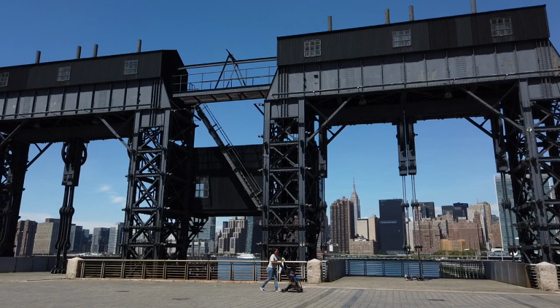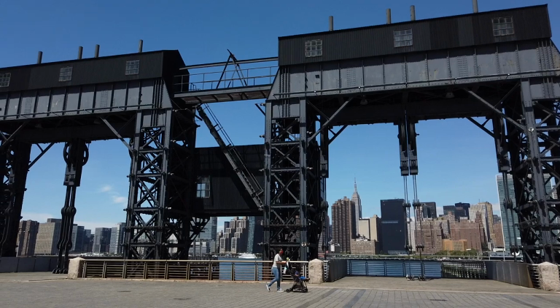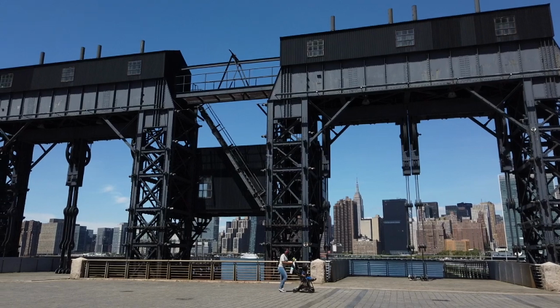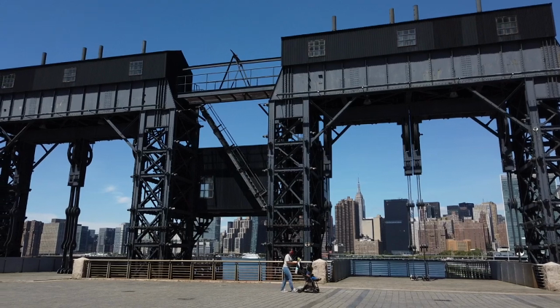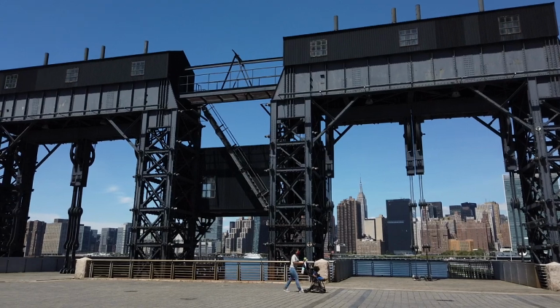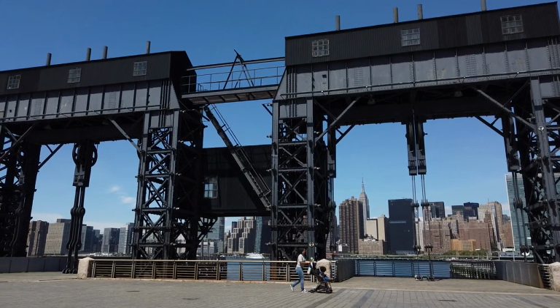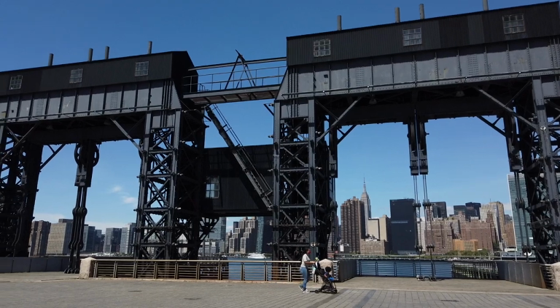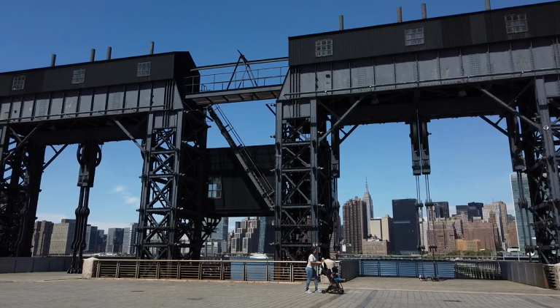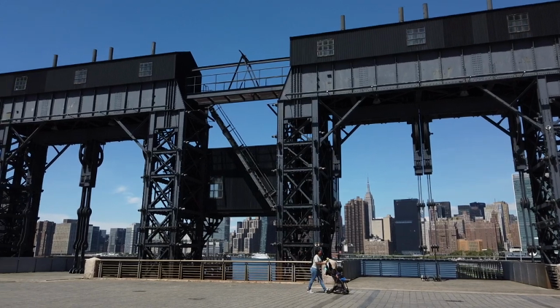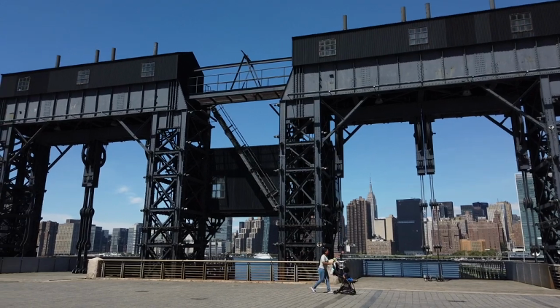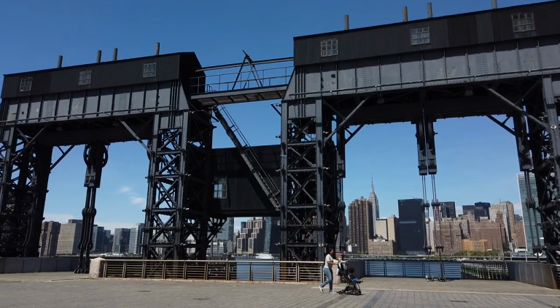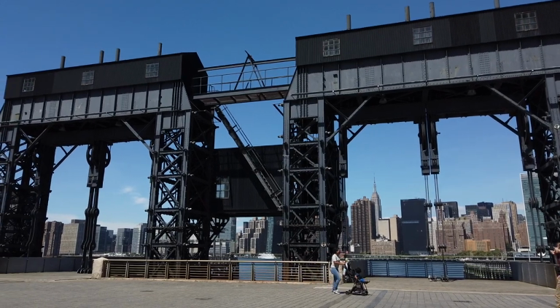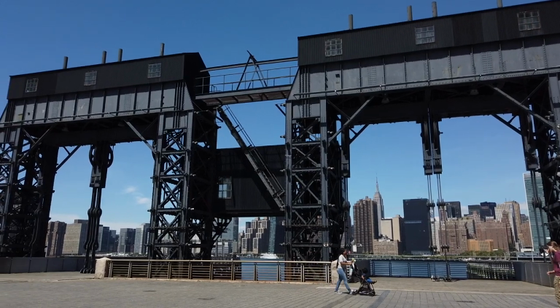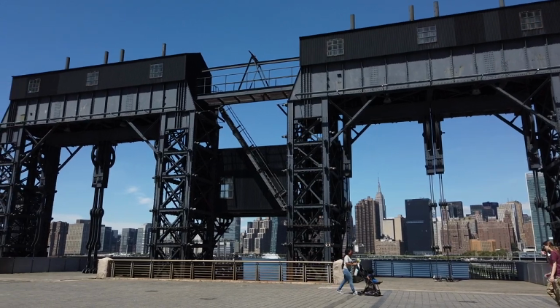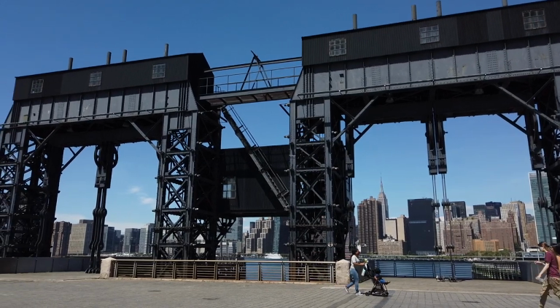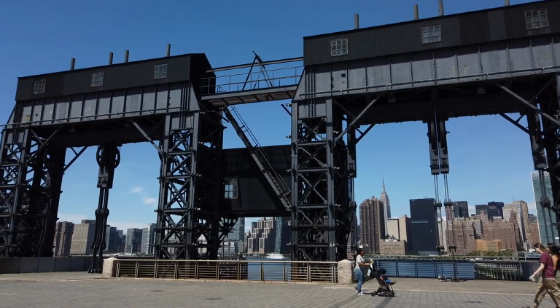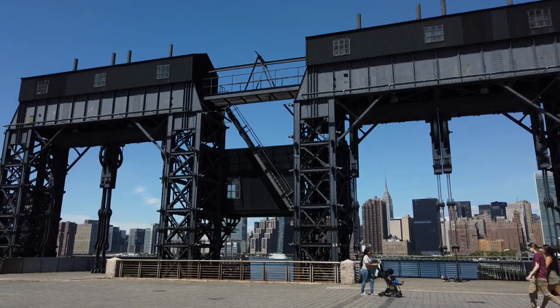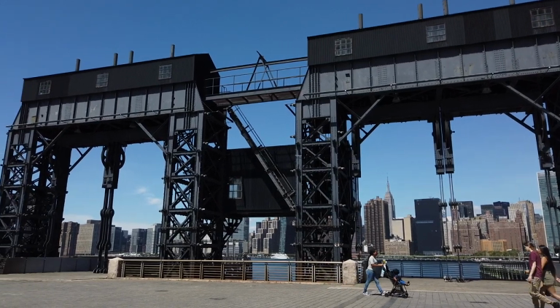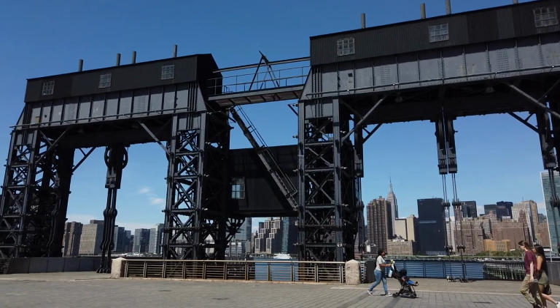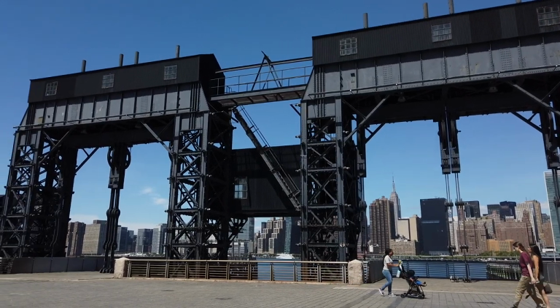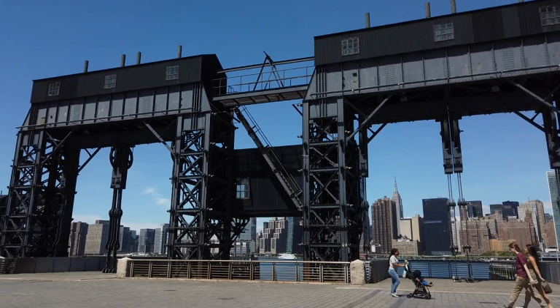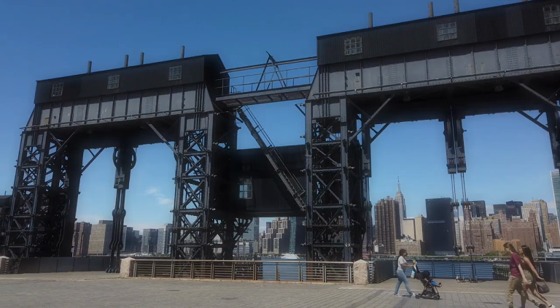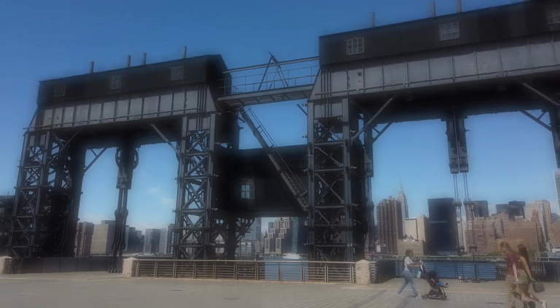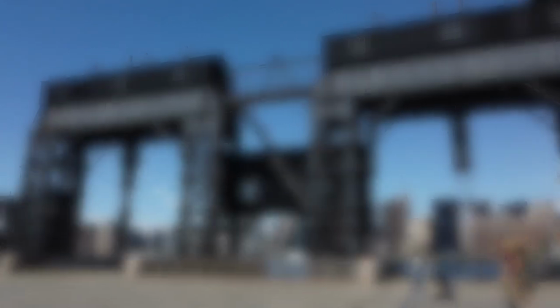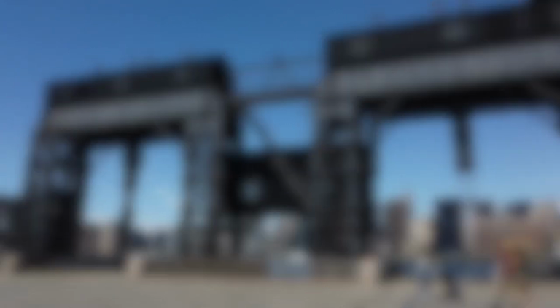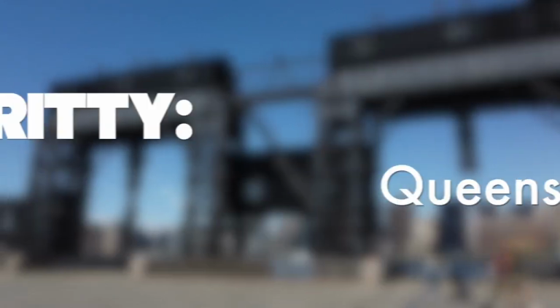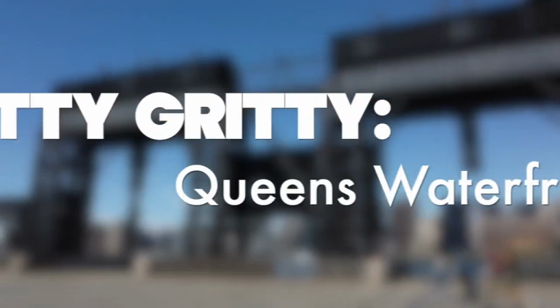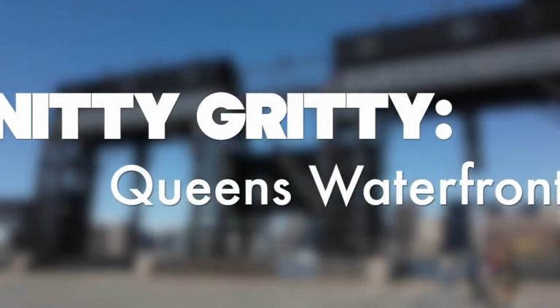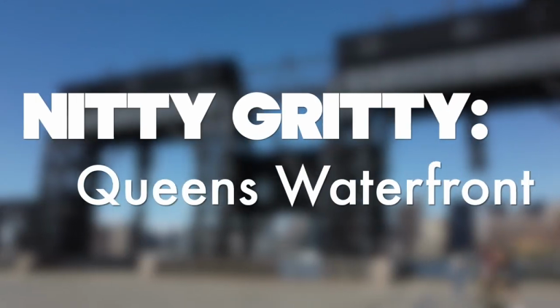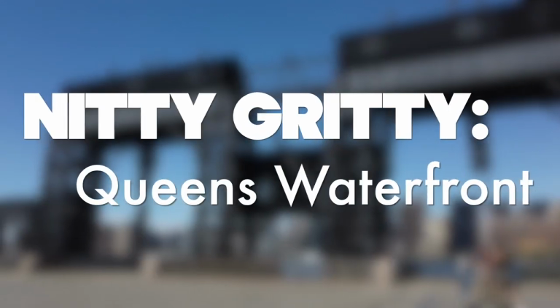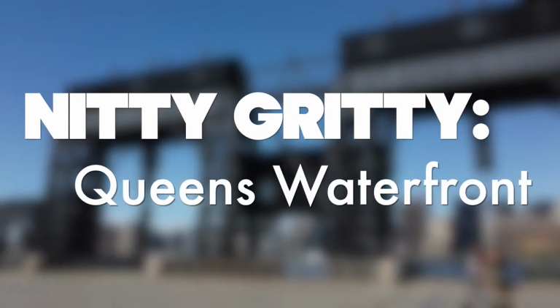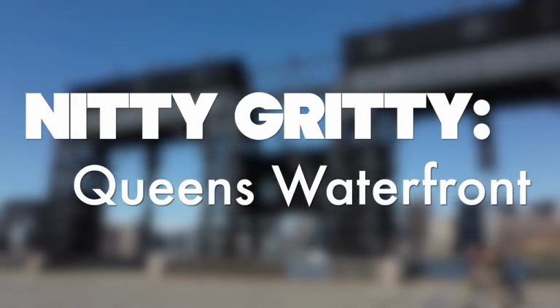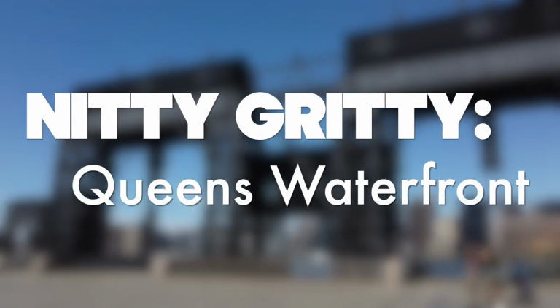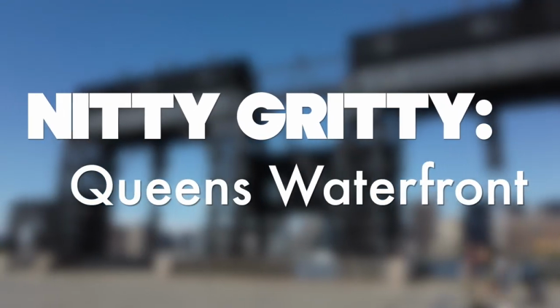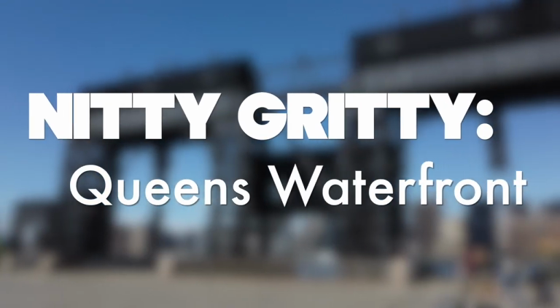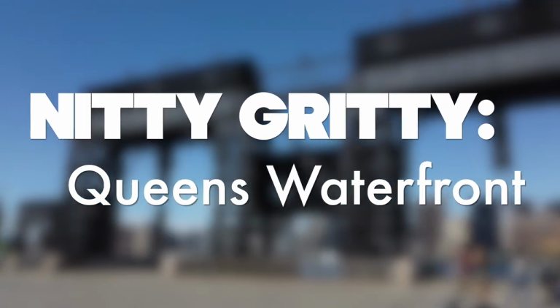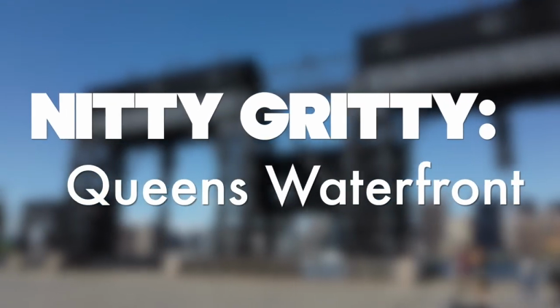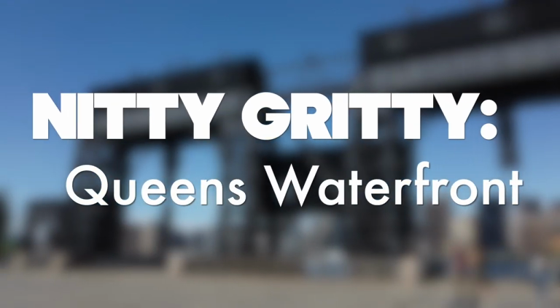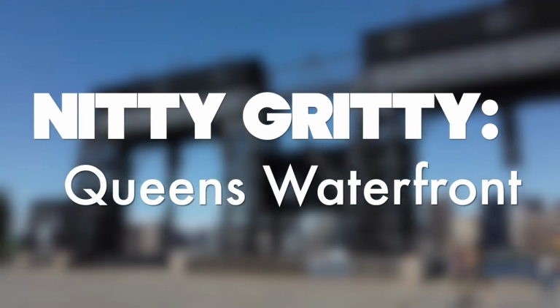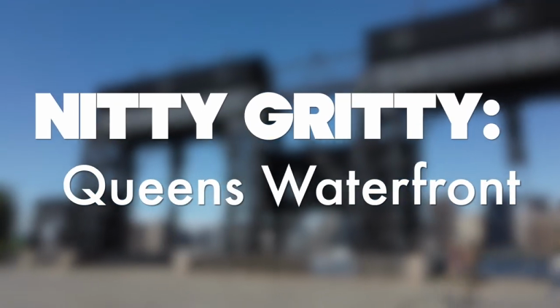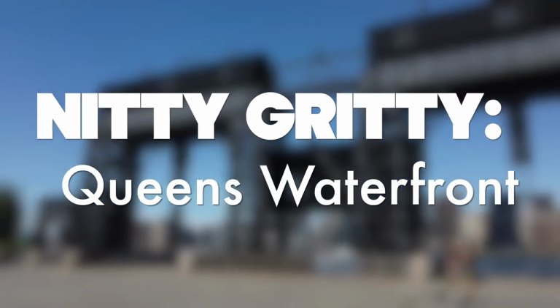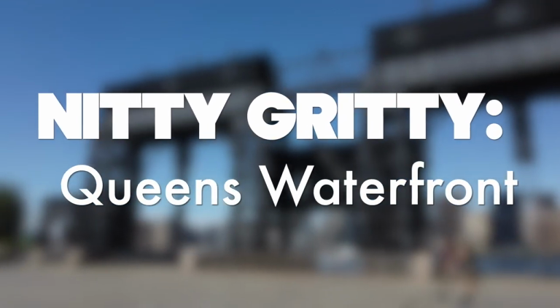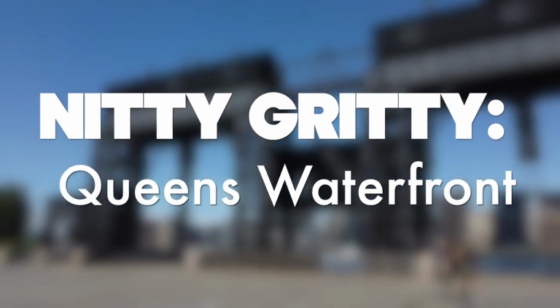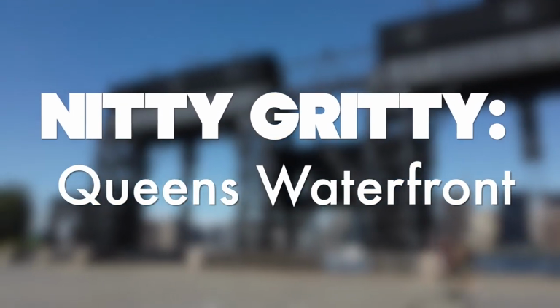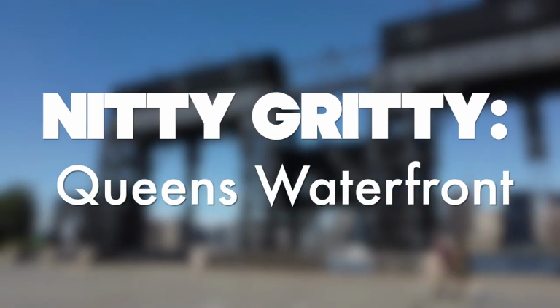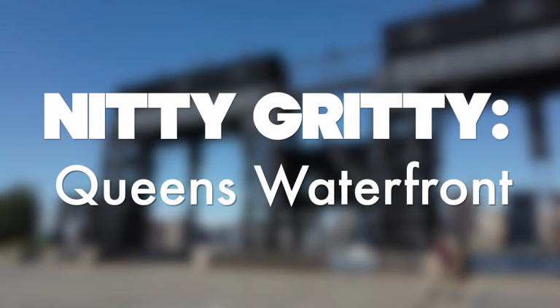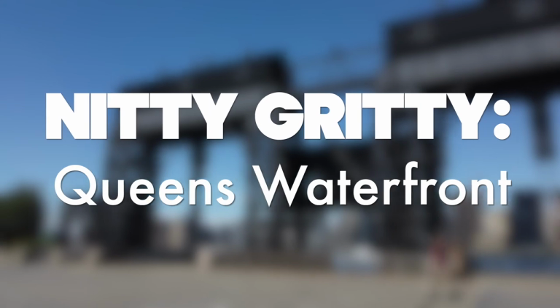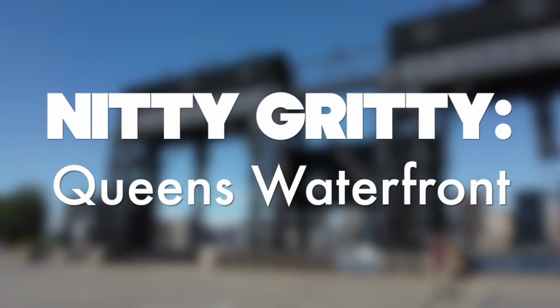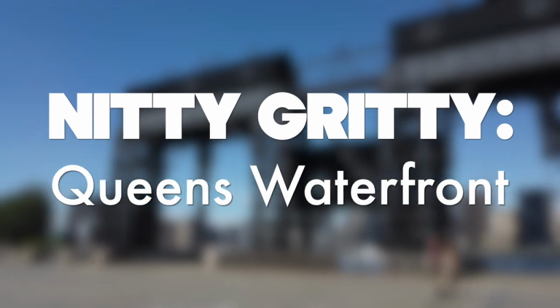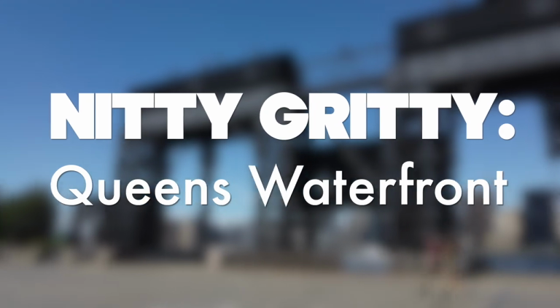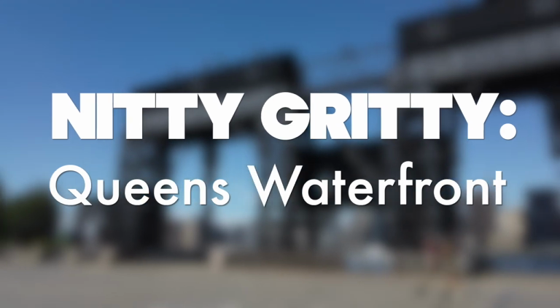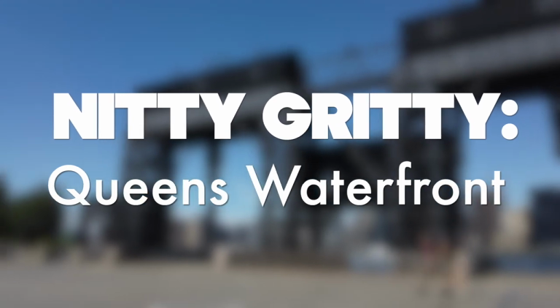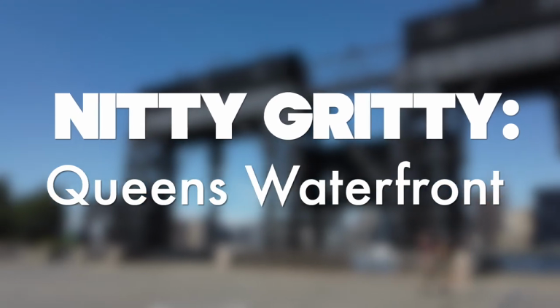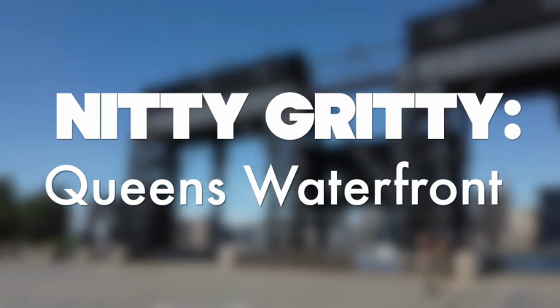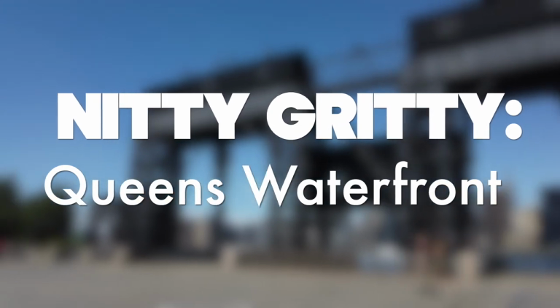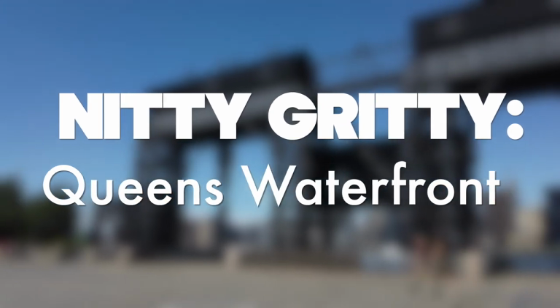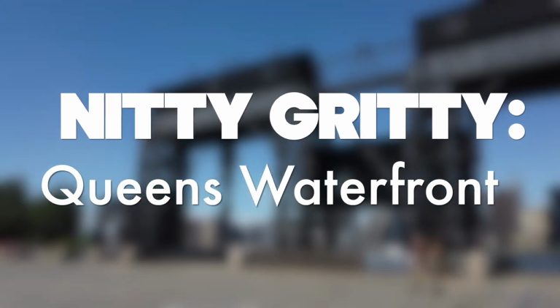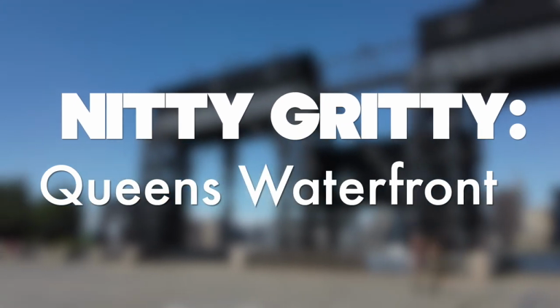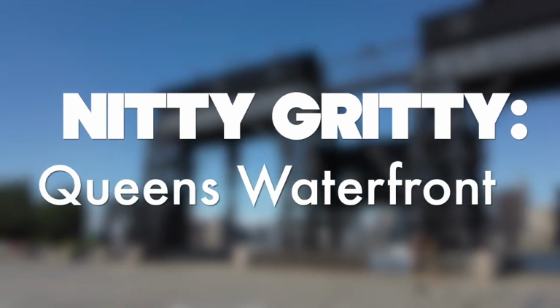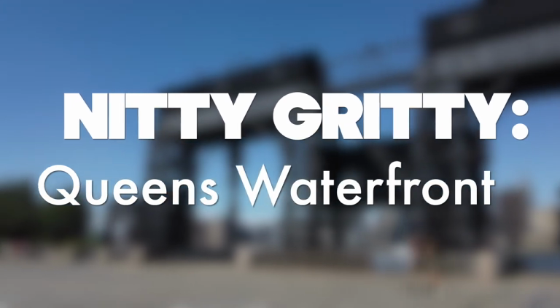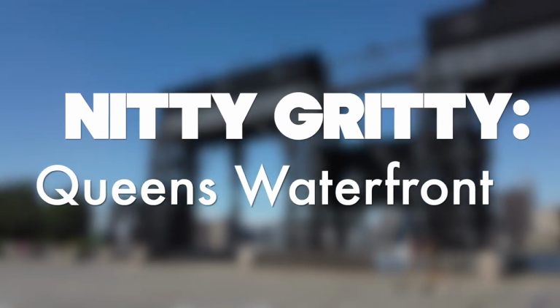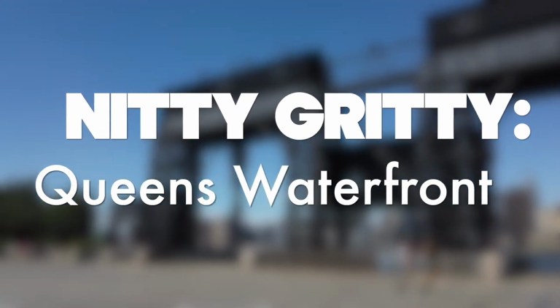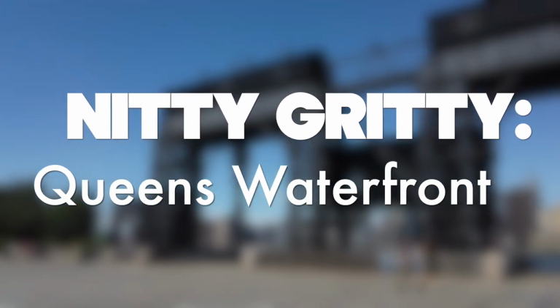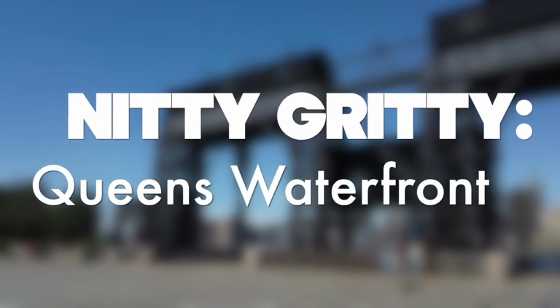Hey guys! Today we're going to talk about the nitty-gritty of the waterfront parks in Long Island City, Queens. Let's get started.